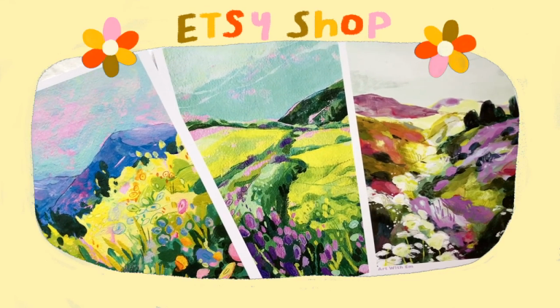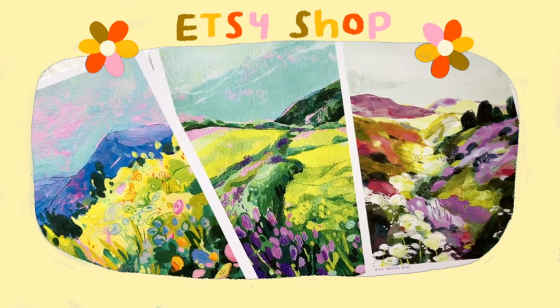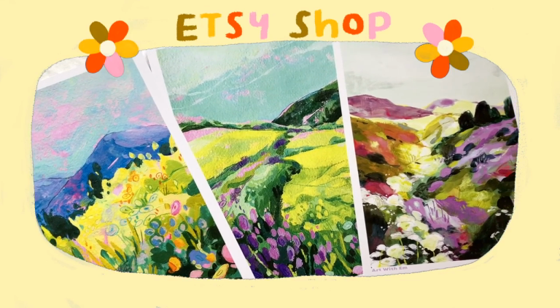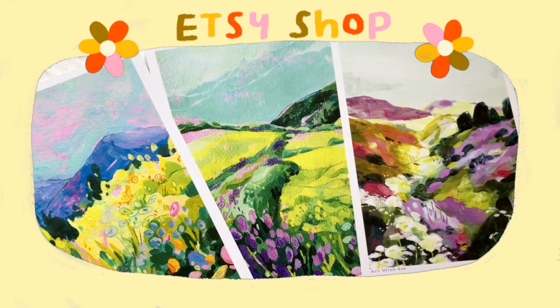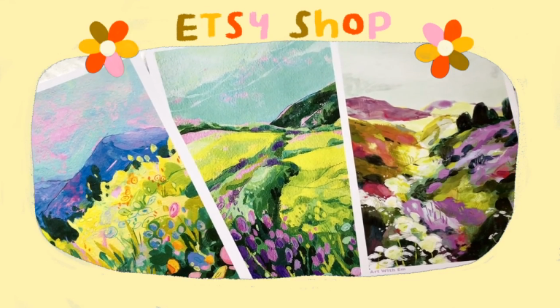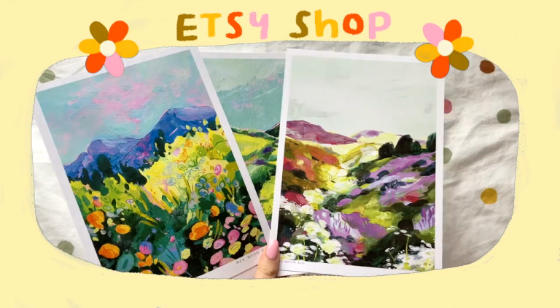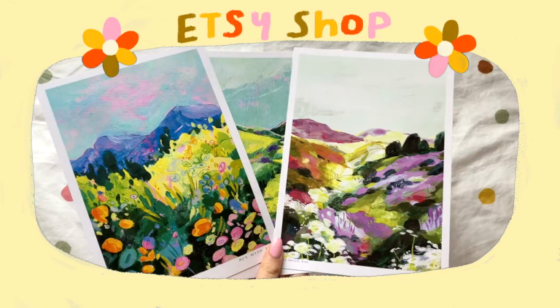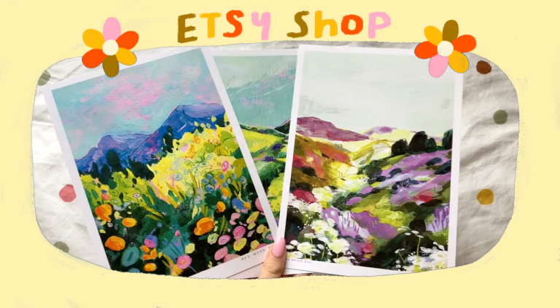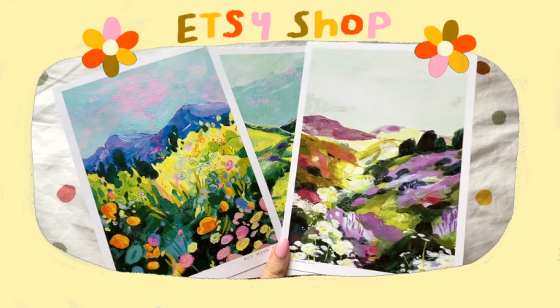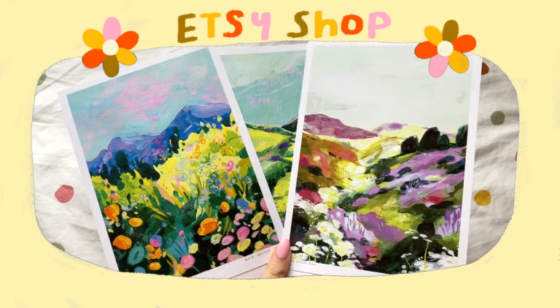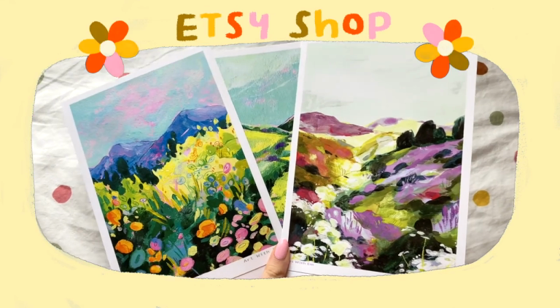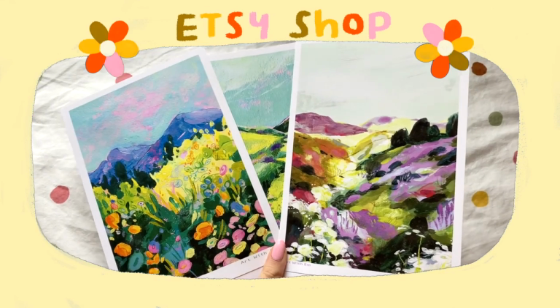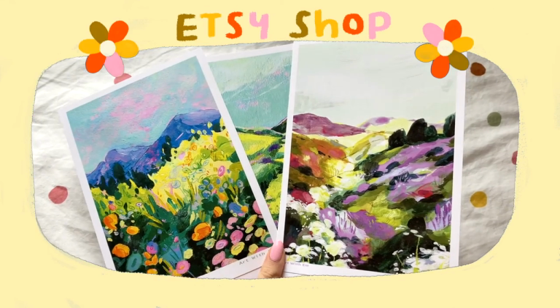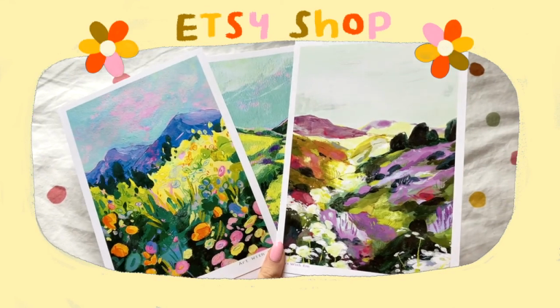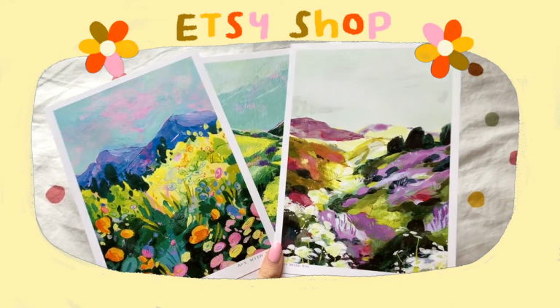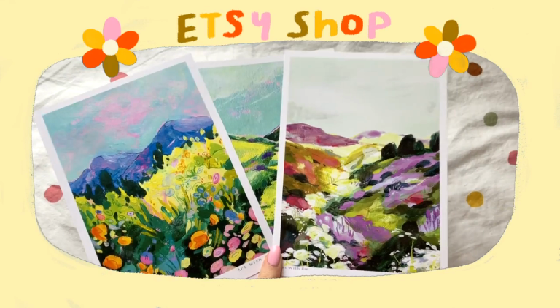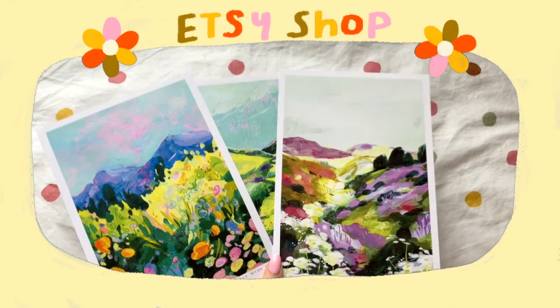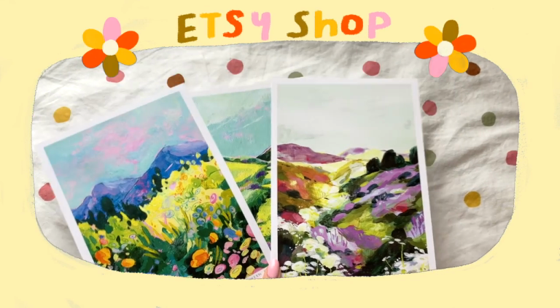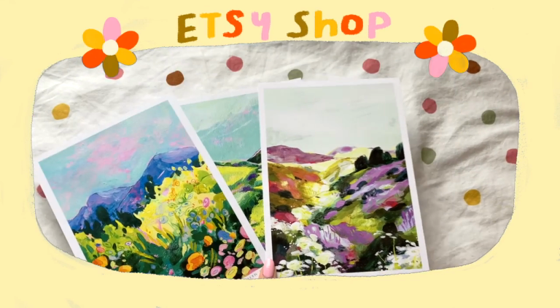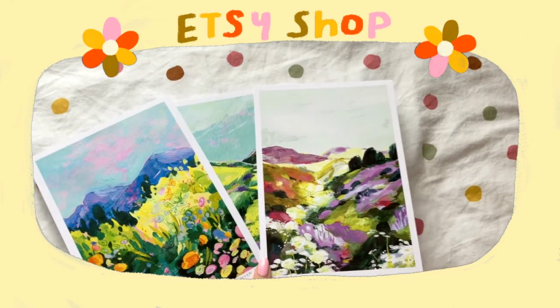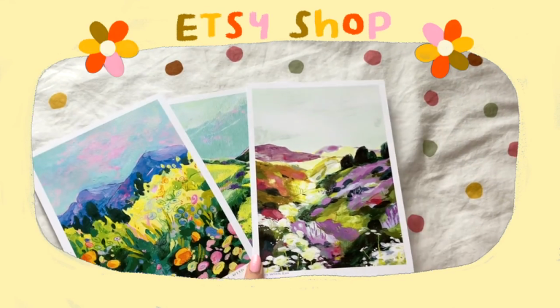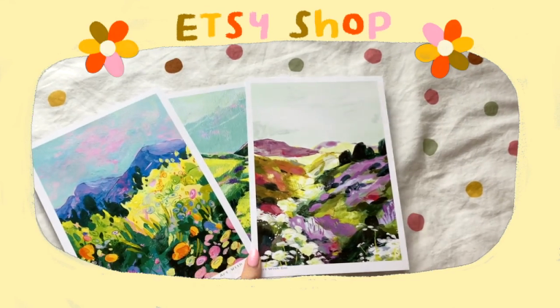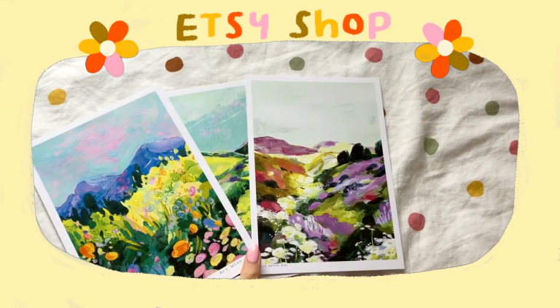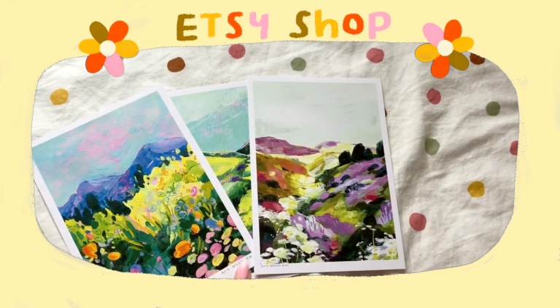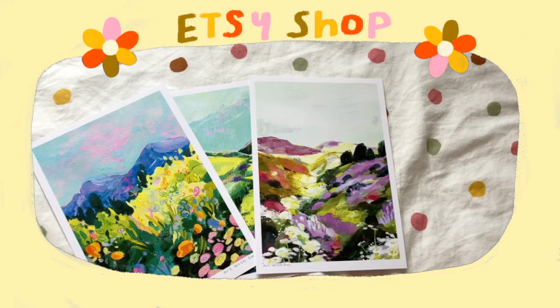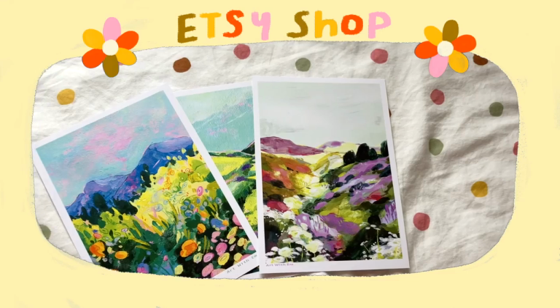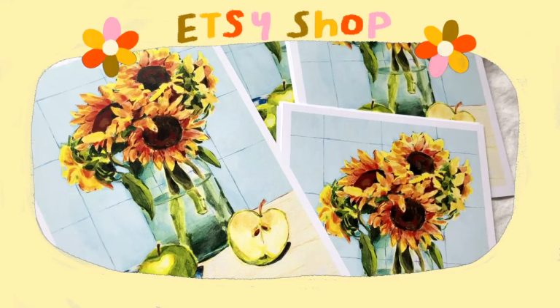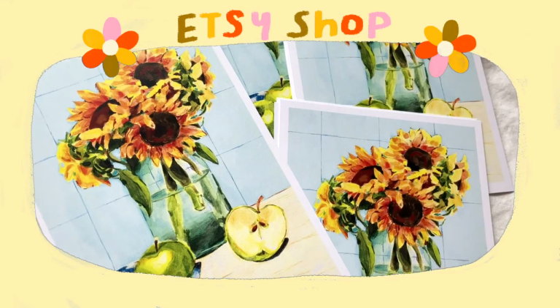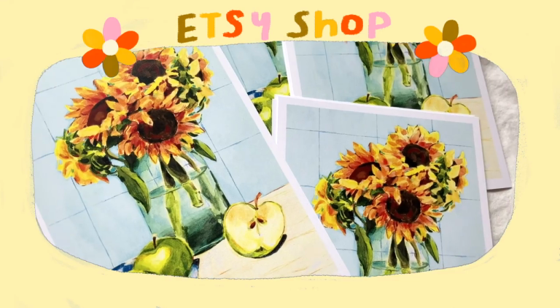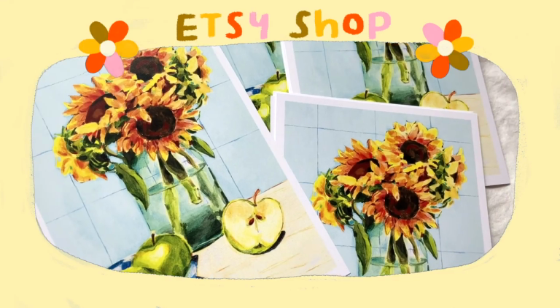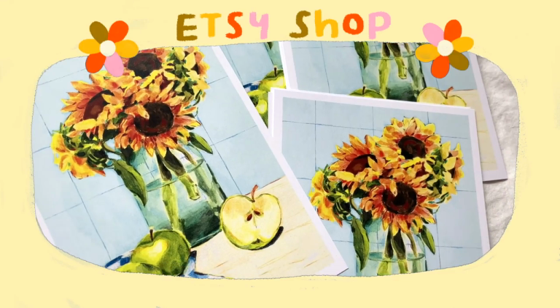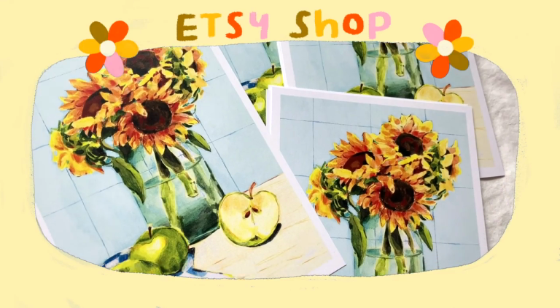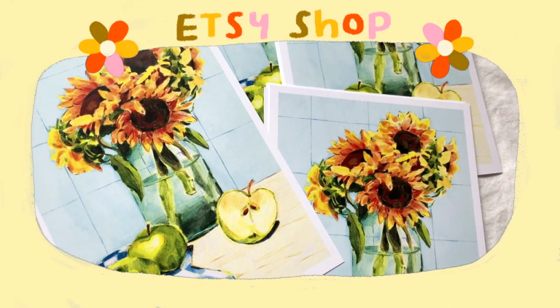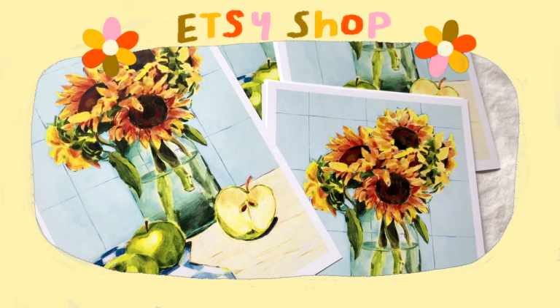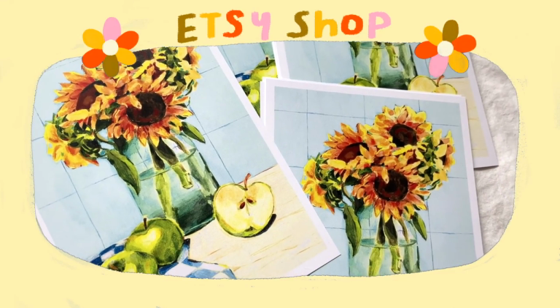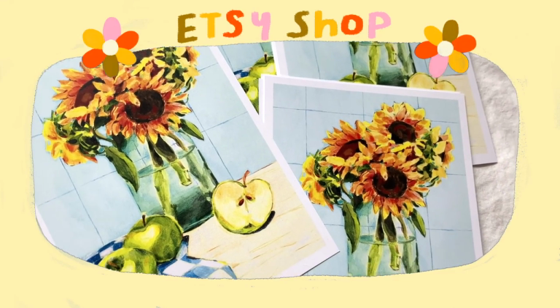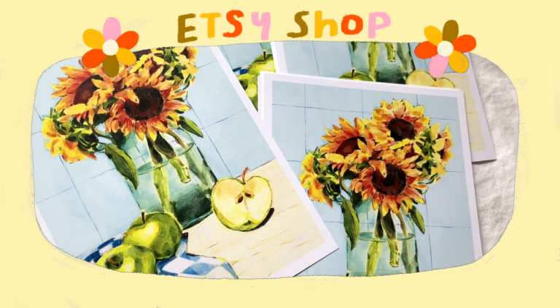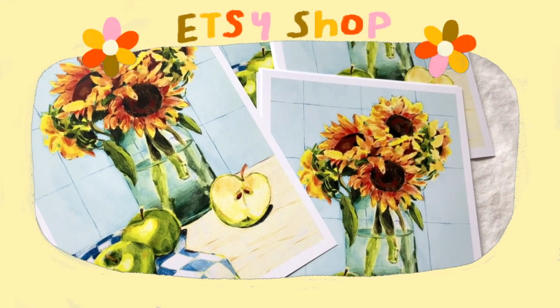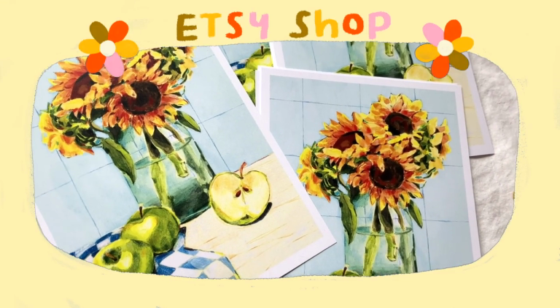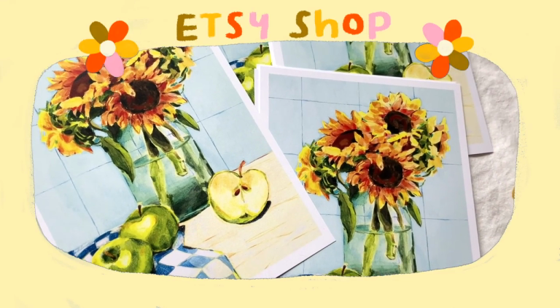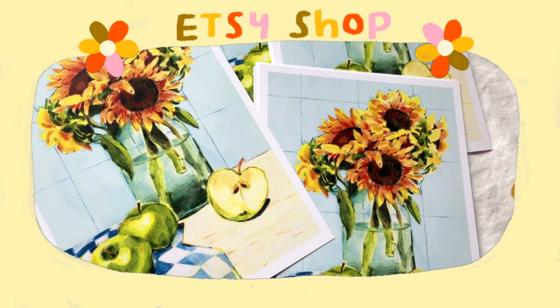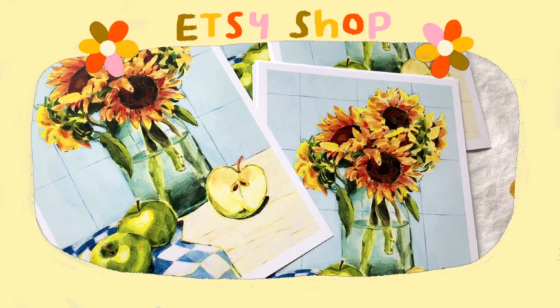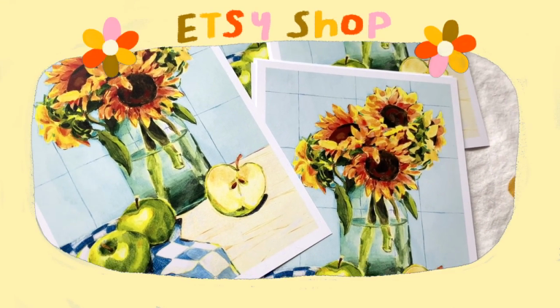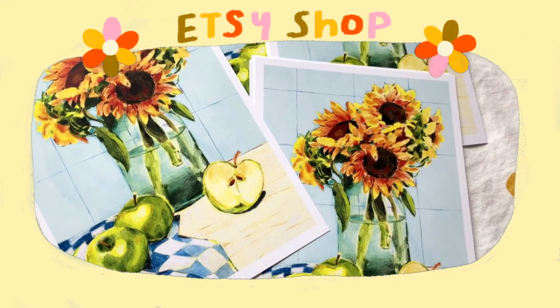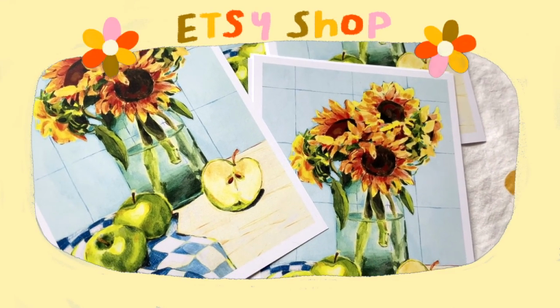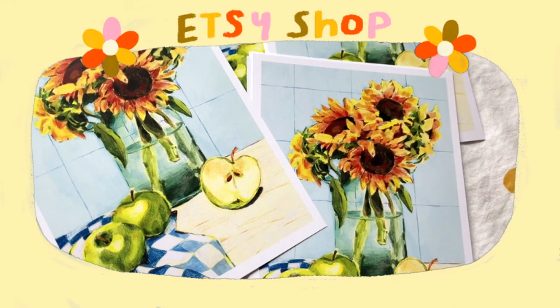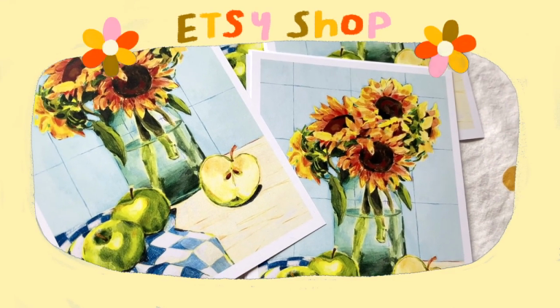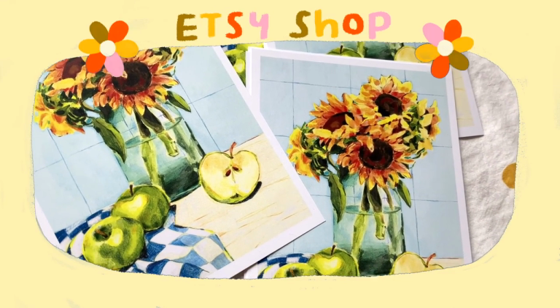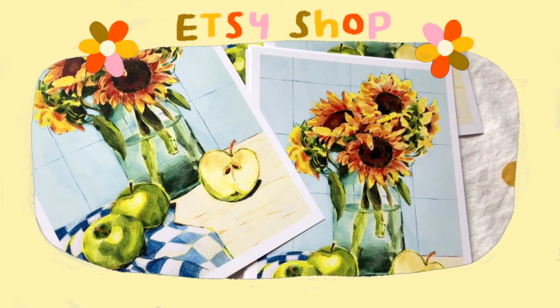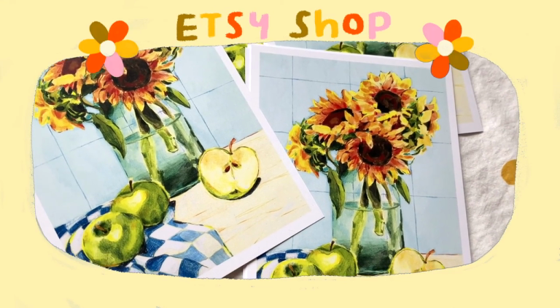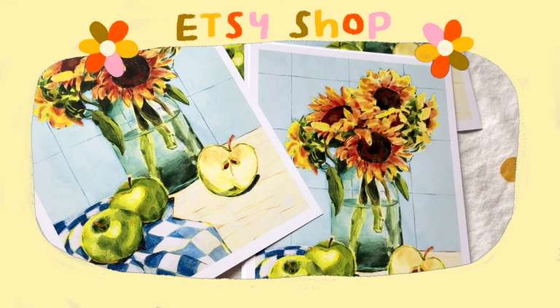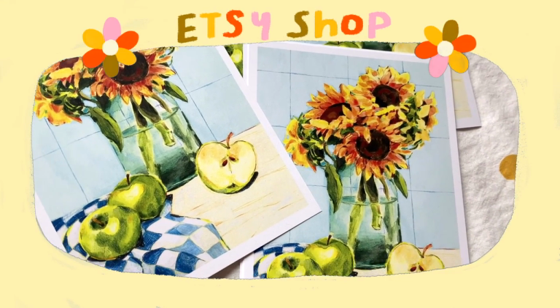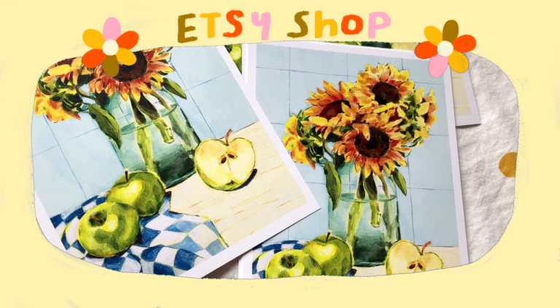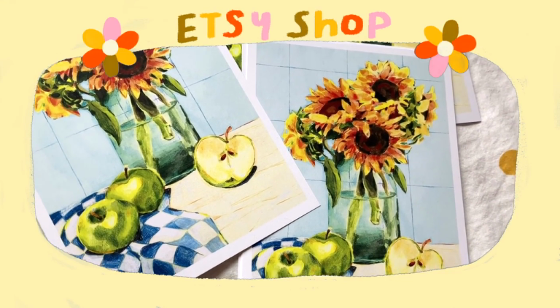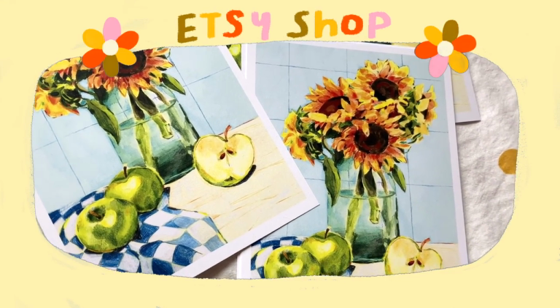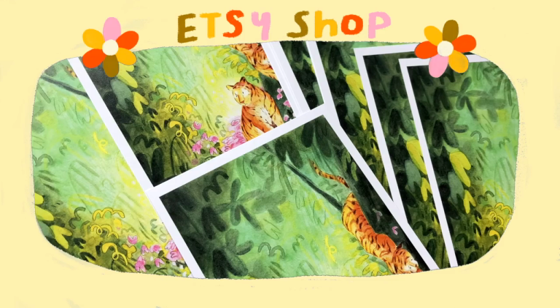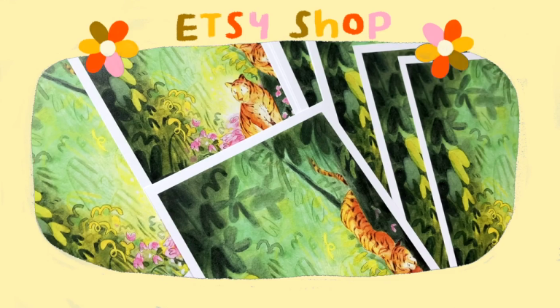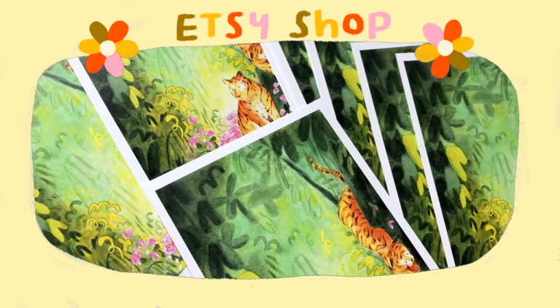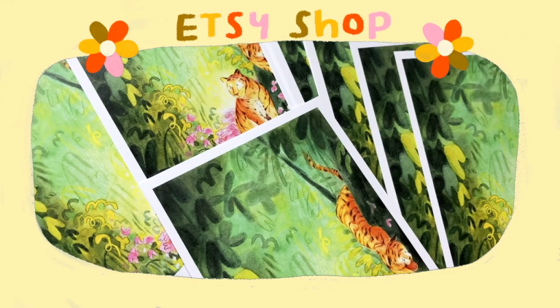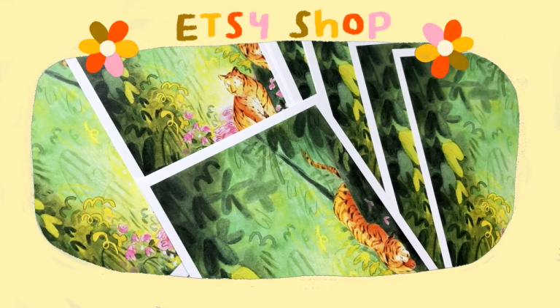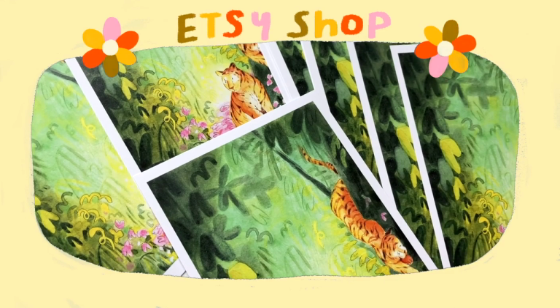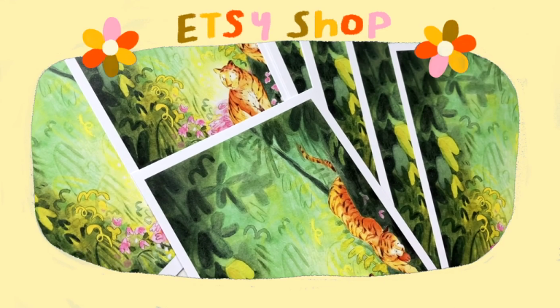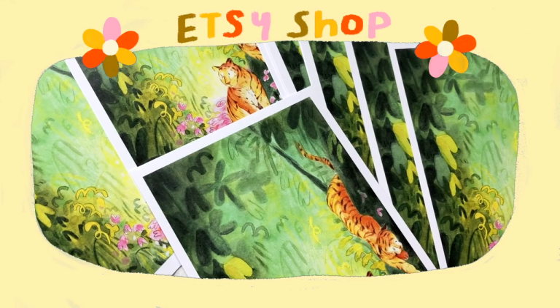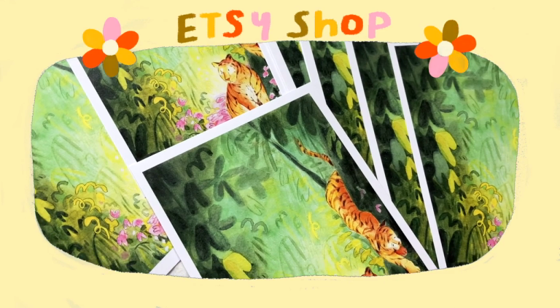I just wanted to quickly mention that I have an Etsy shop where I sell prints of my work — the link to that will be in the description.